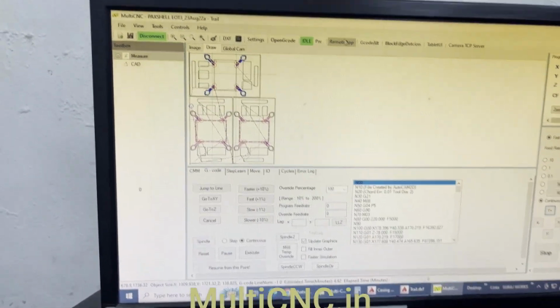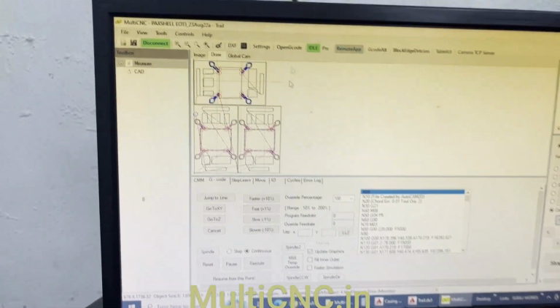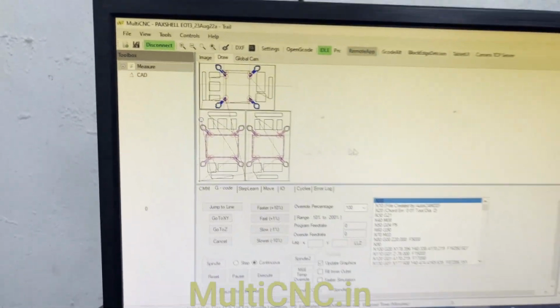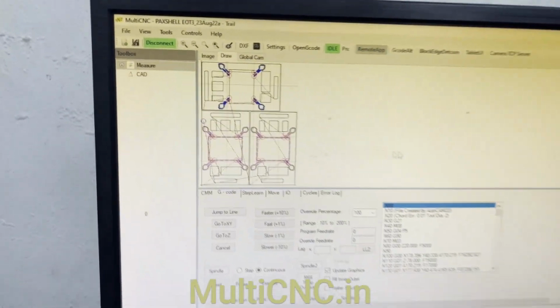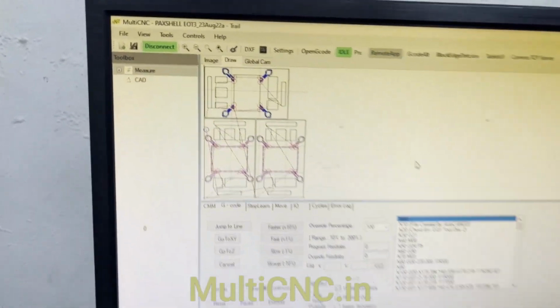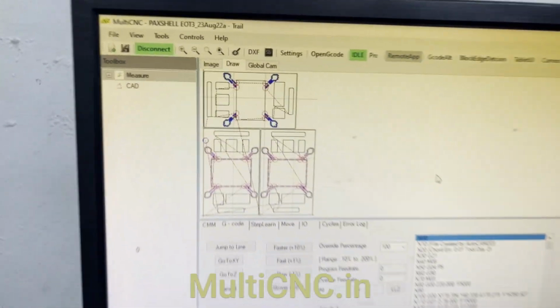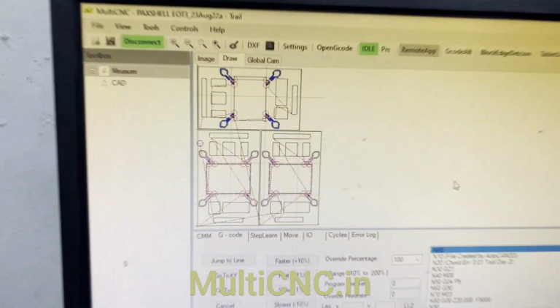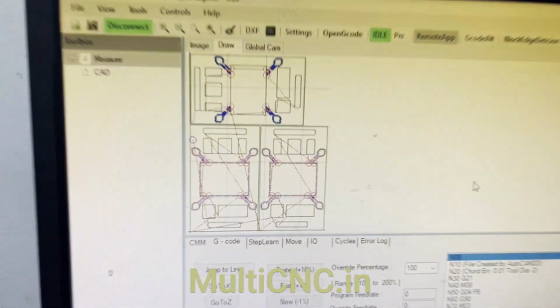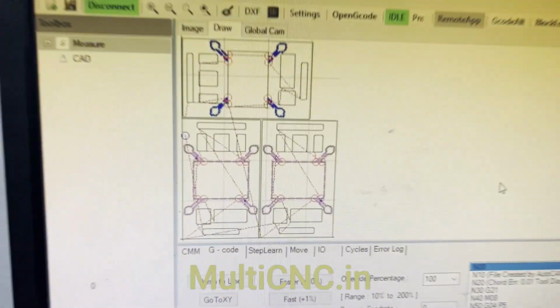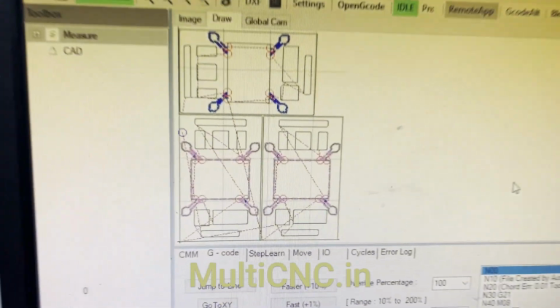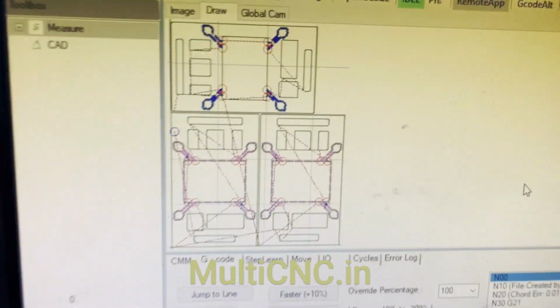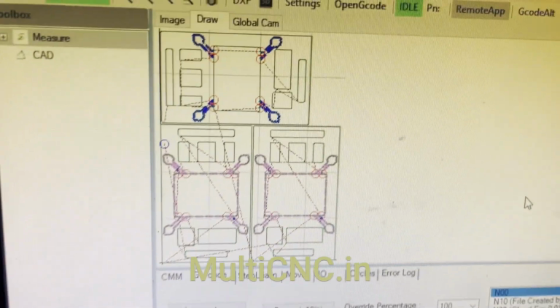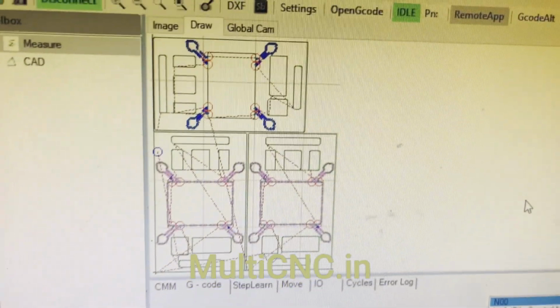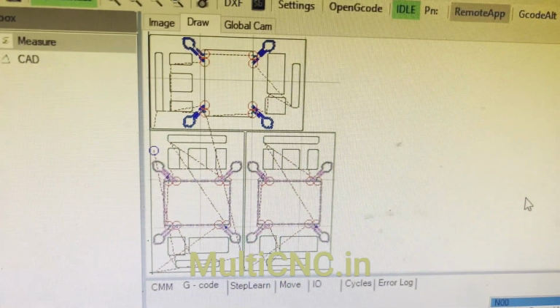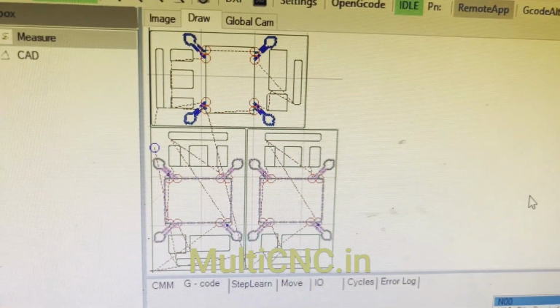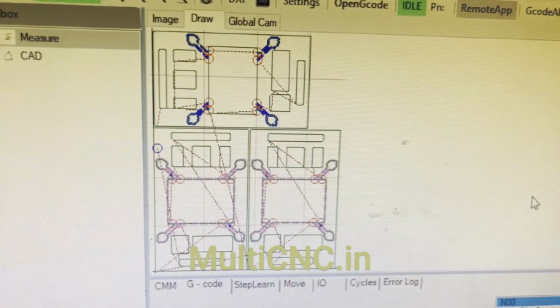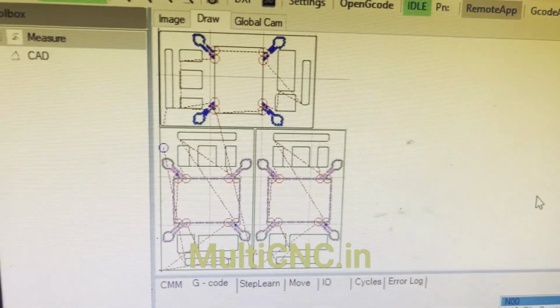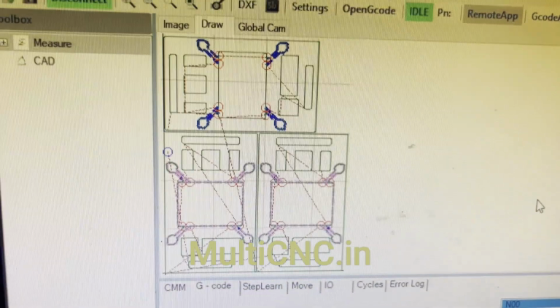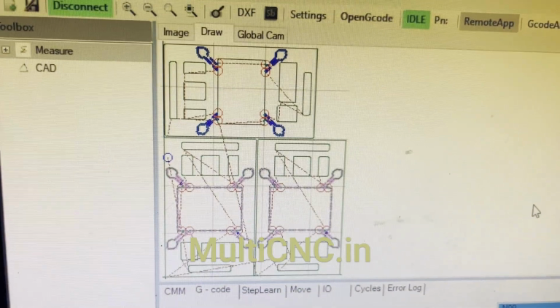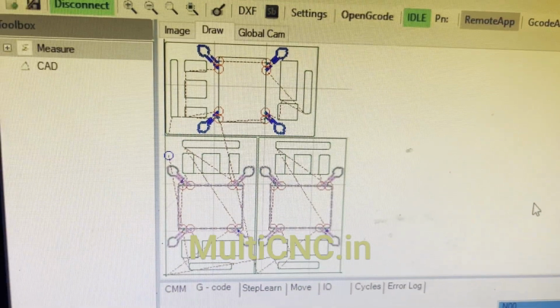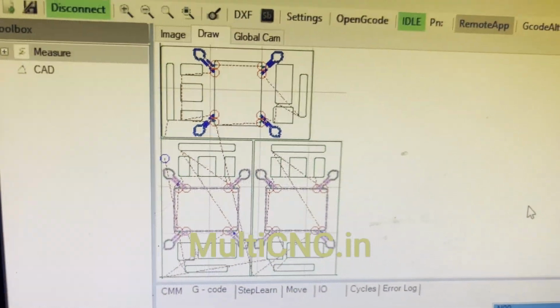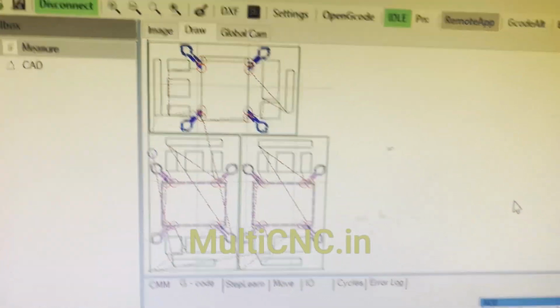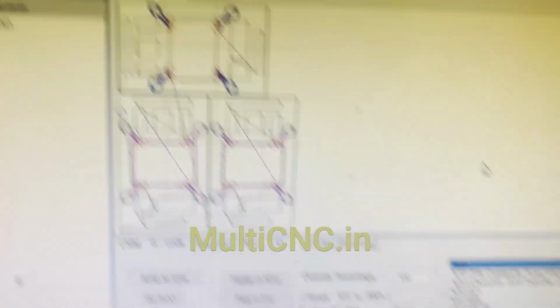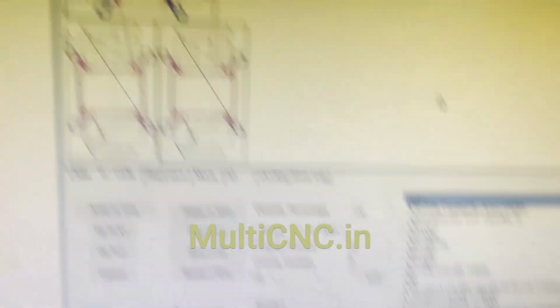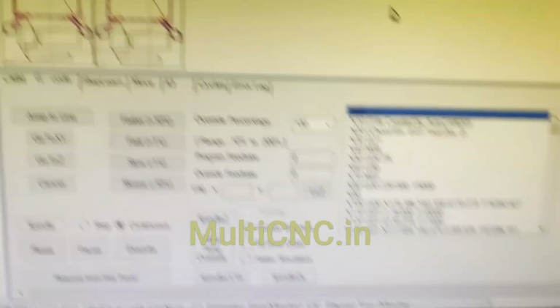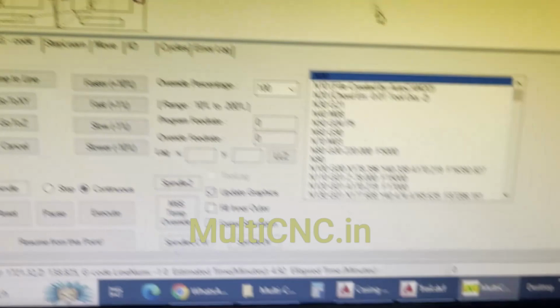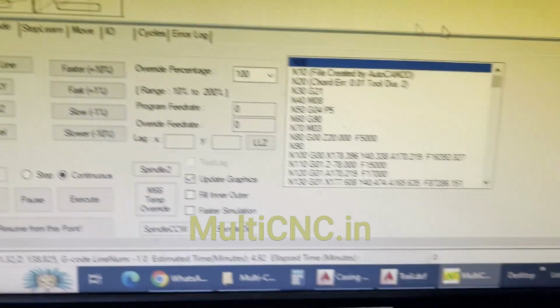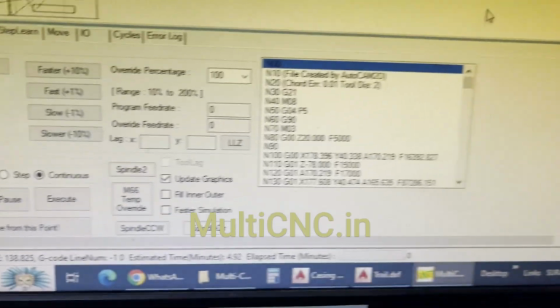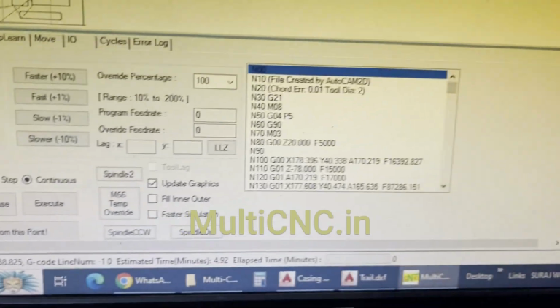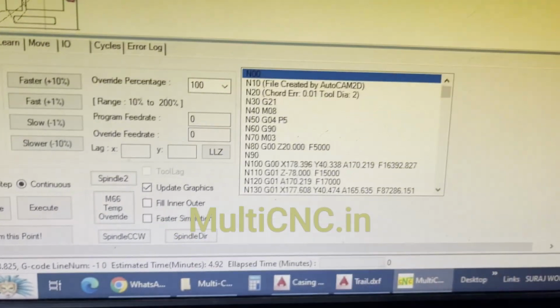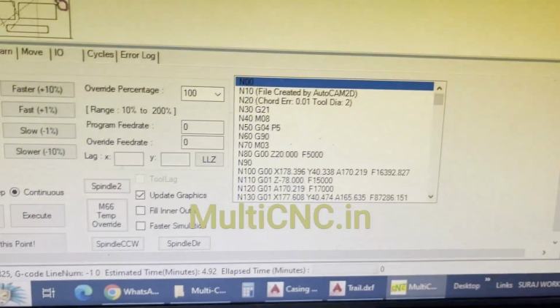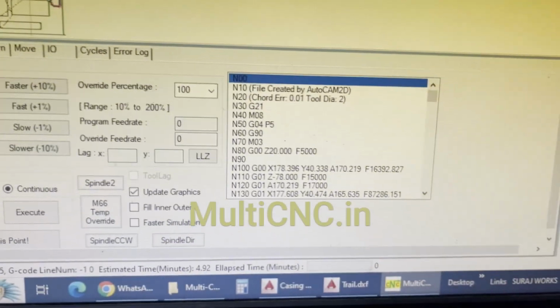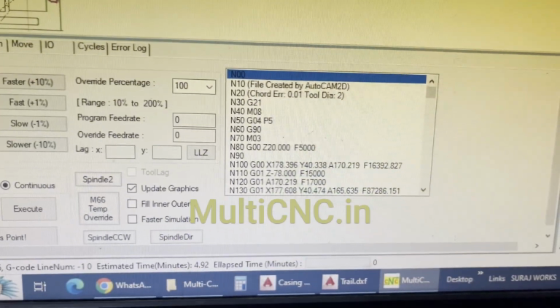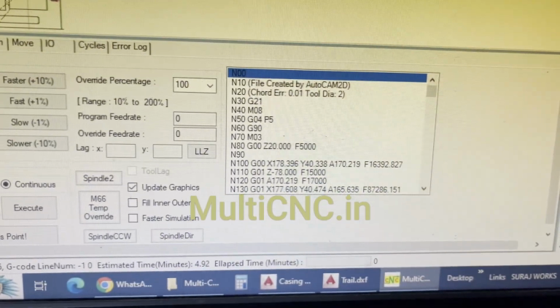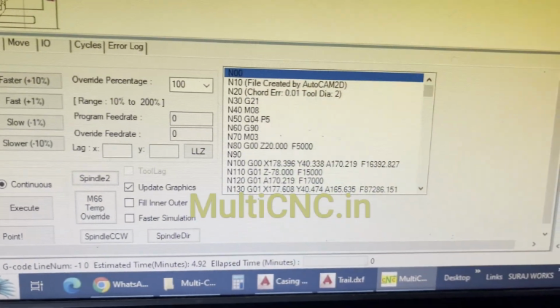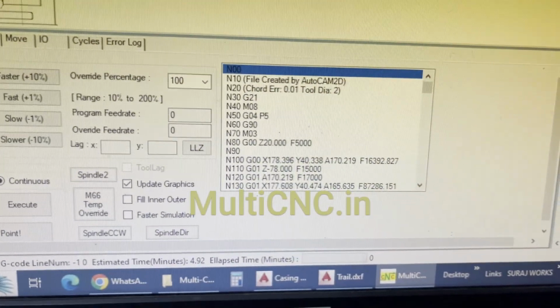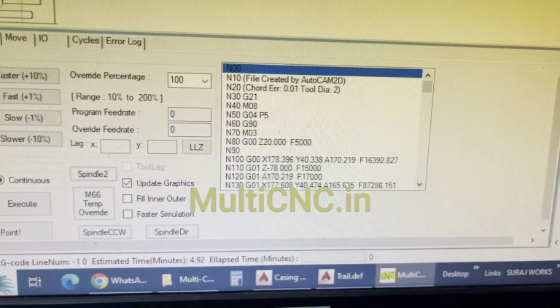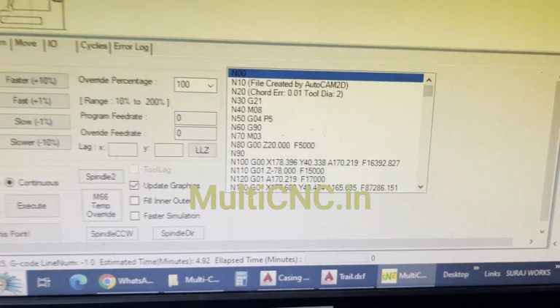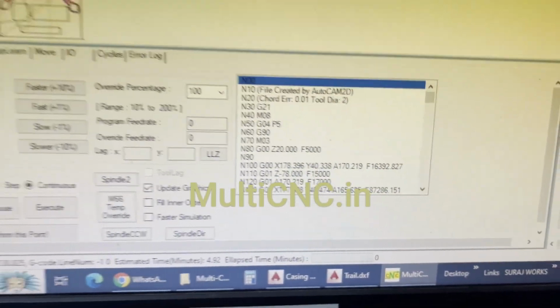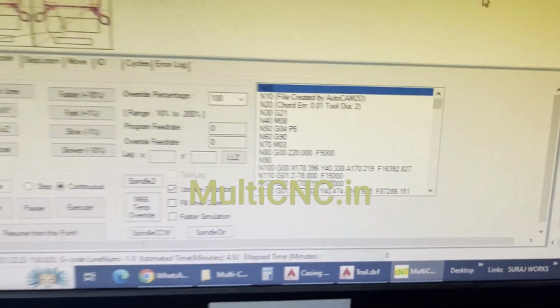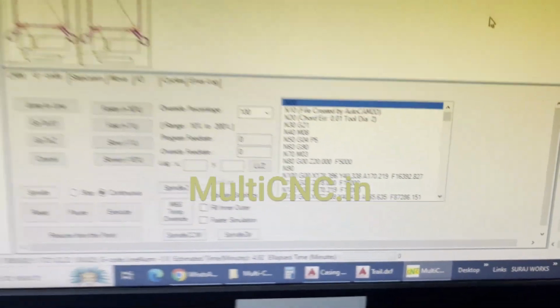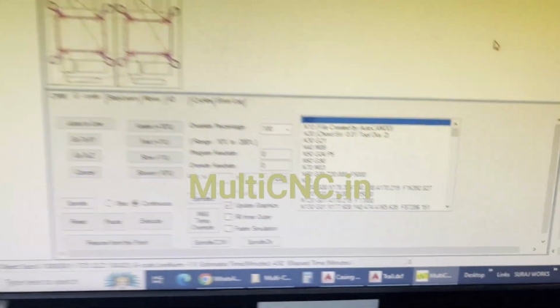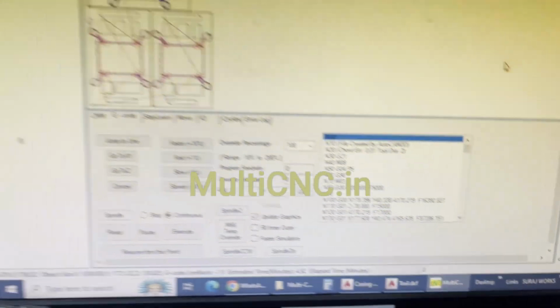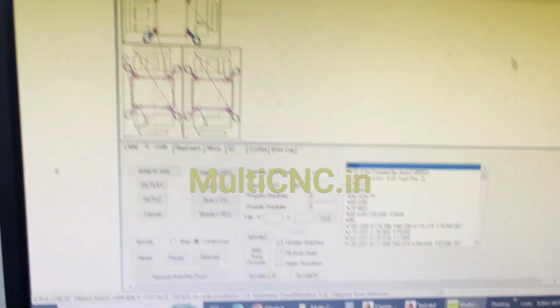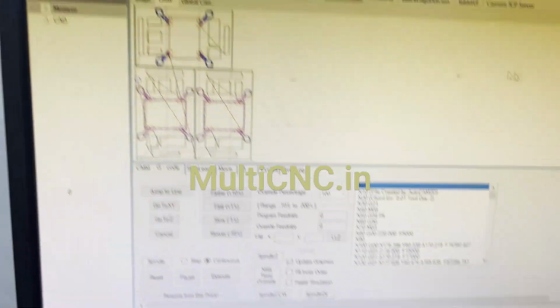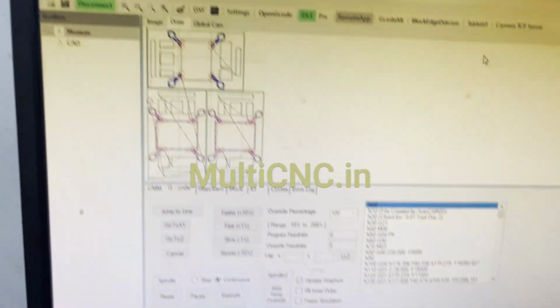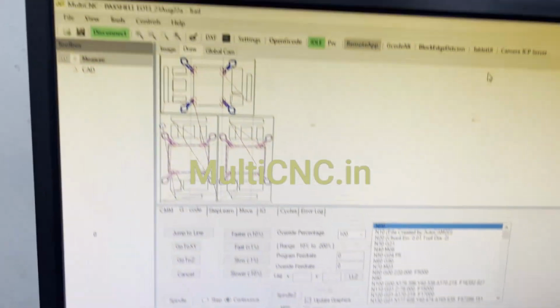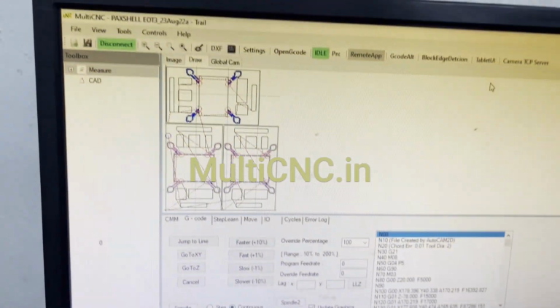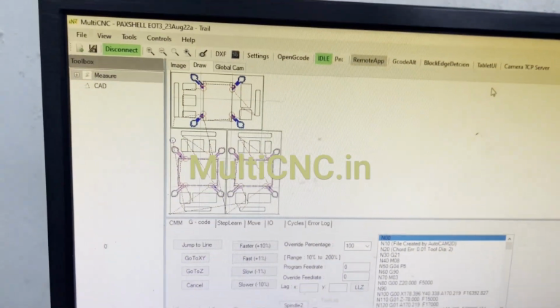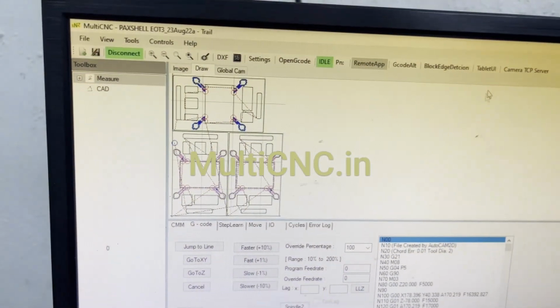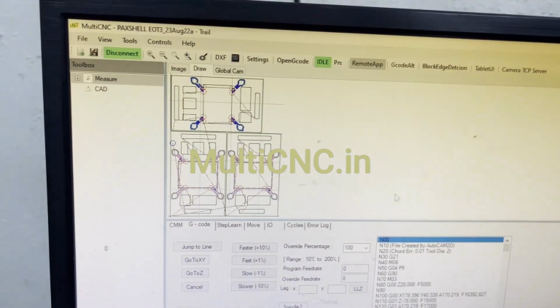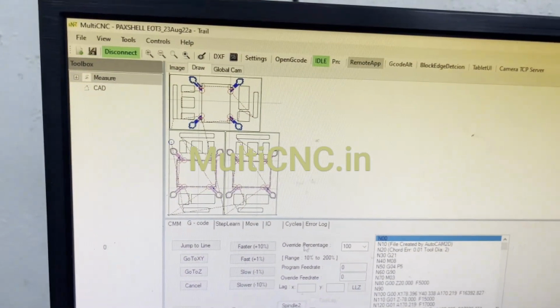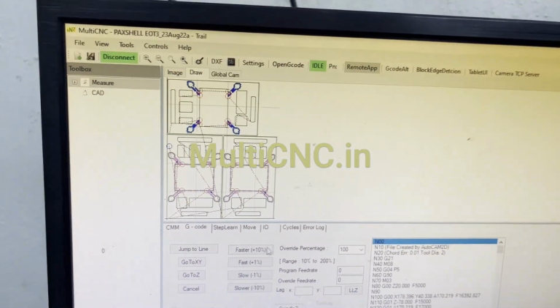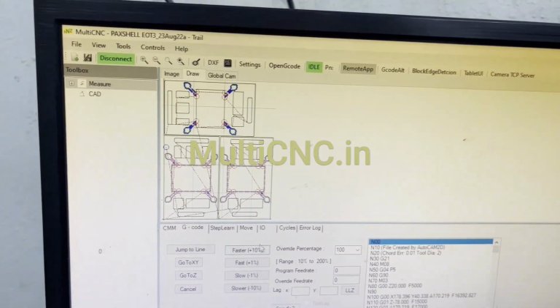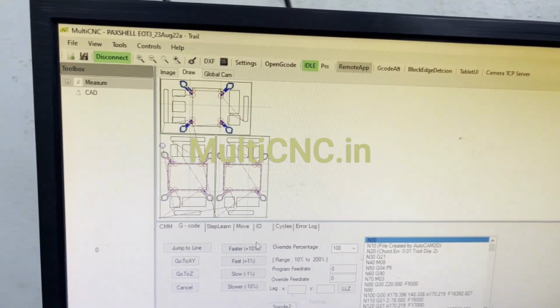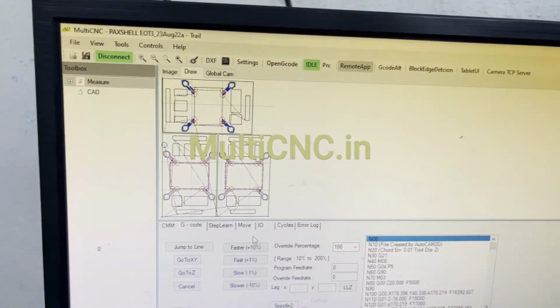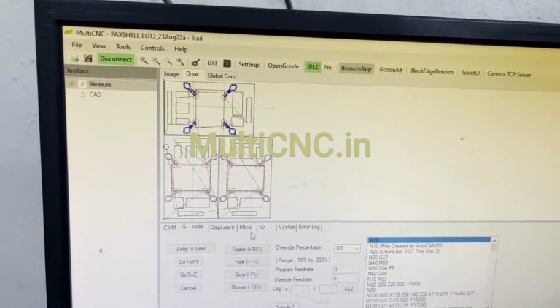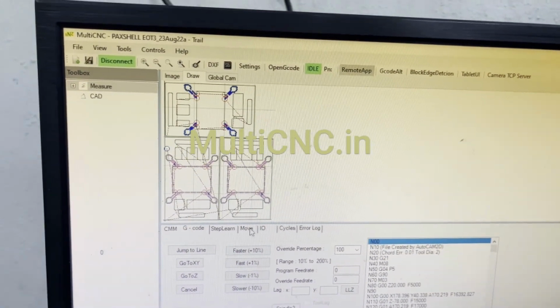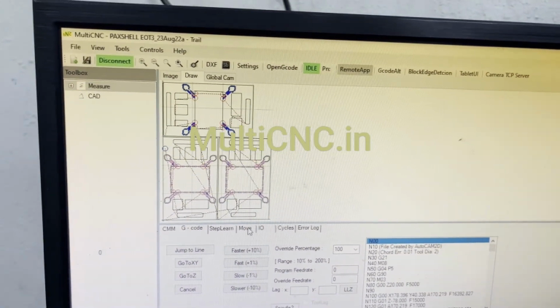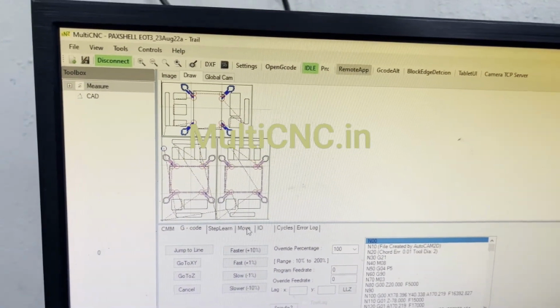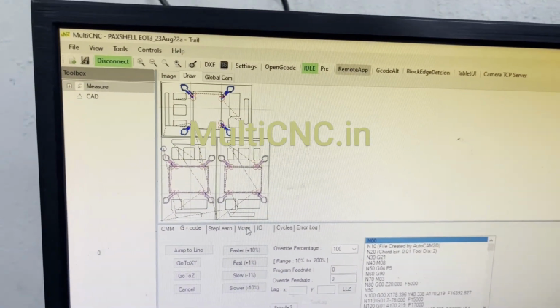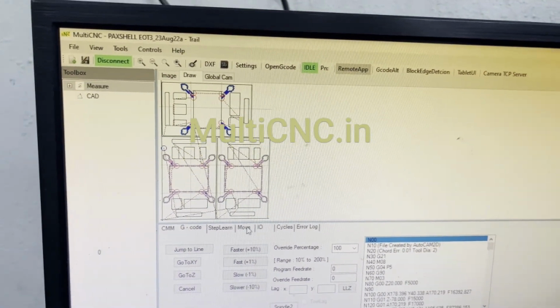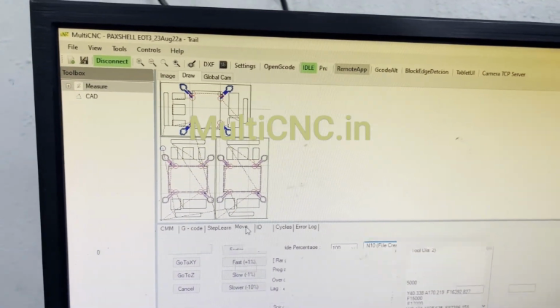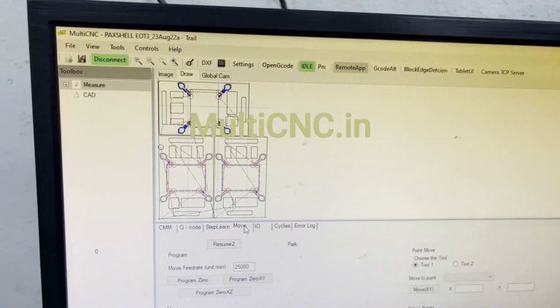The G-code file has been generated. This is the G-code, and this is going to be cut right now.